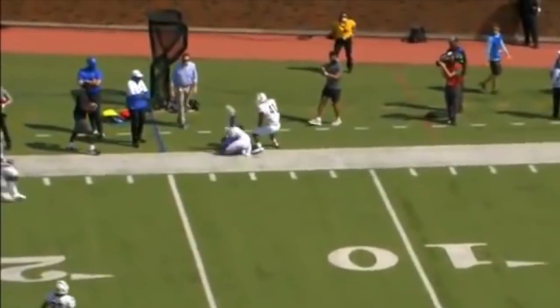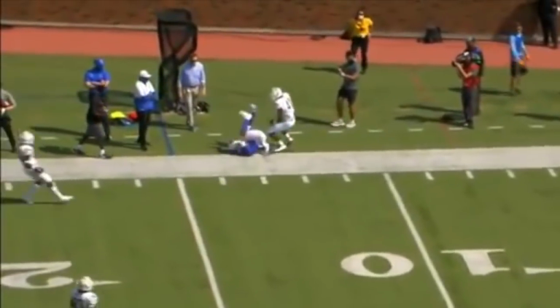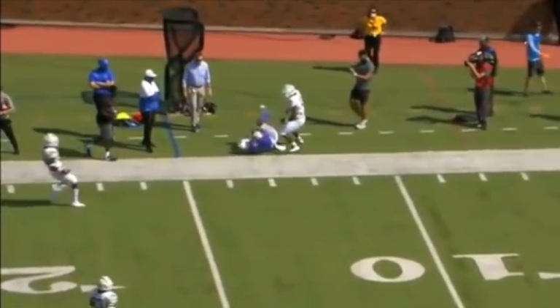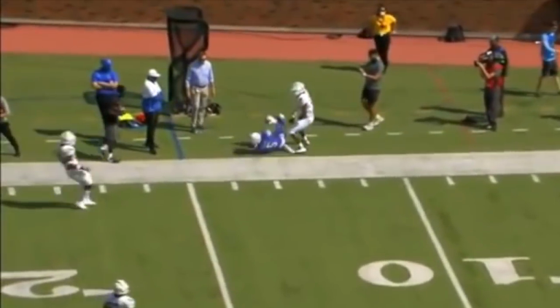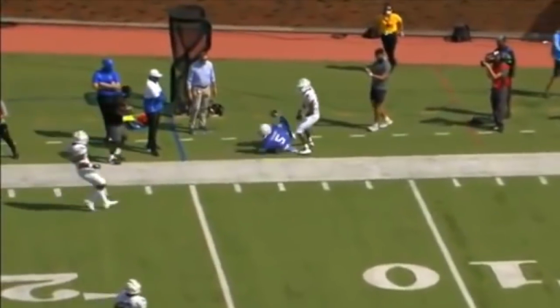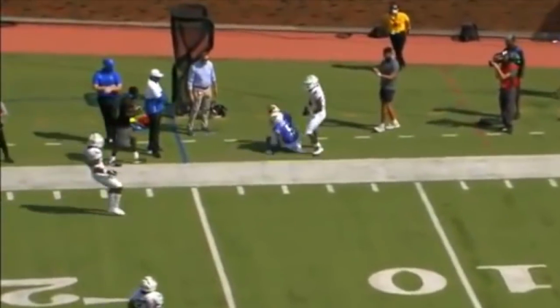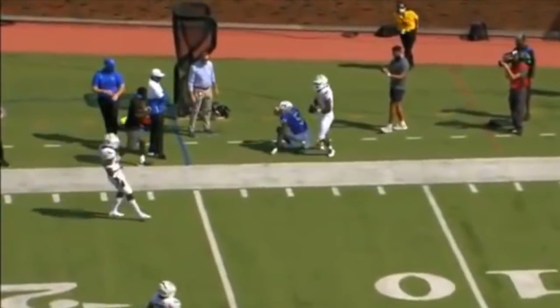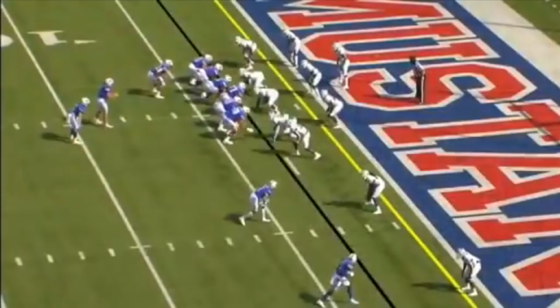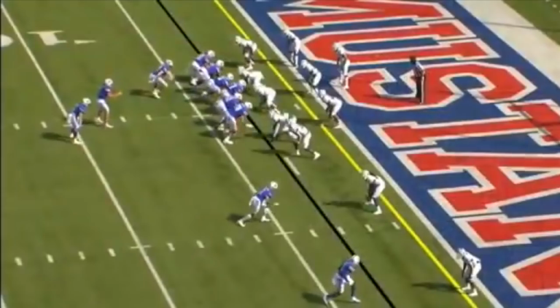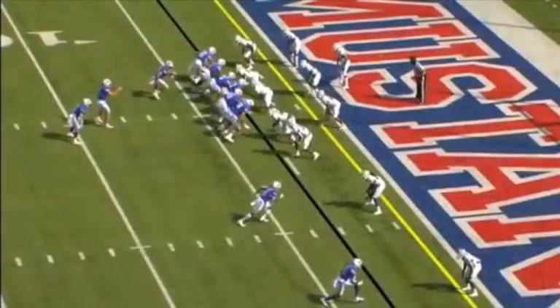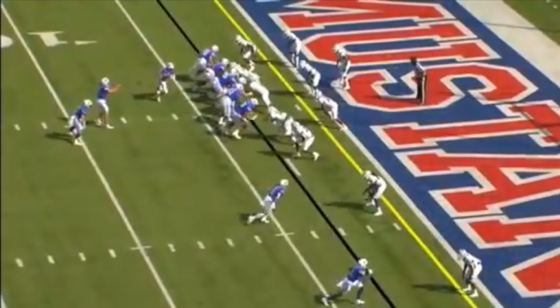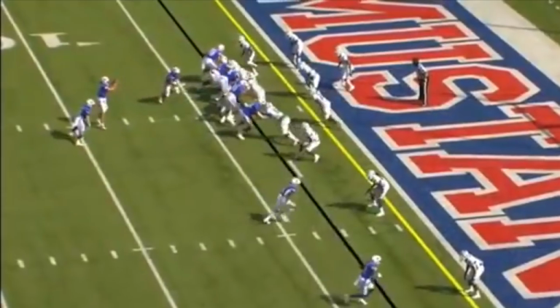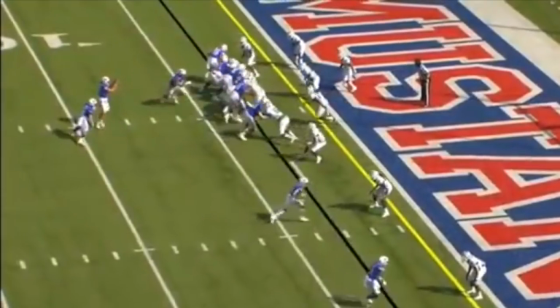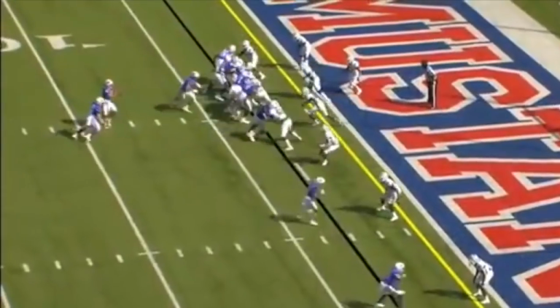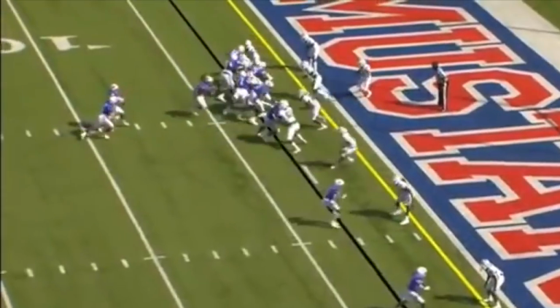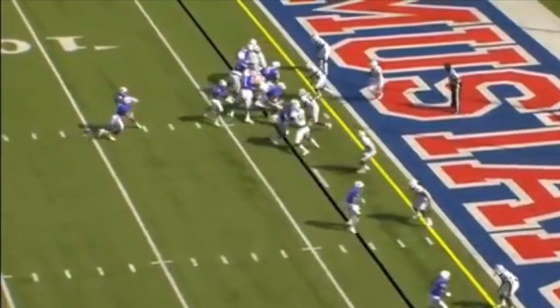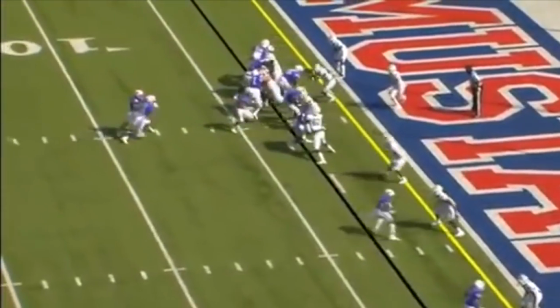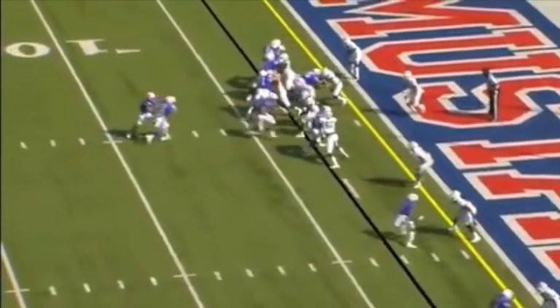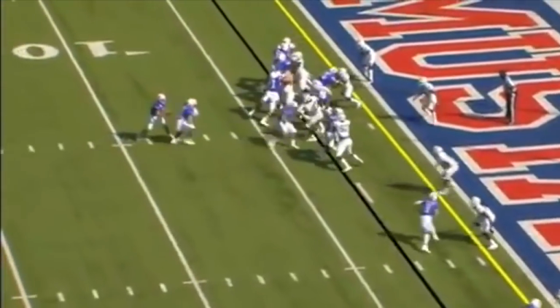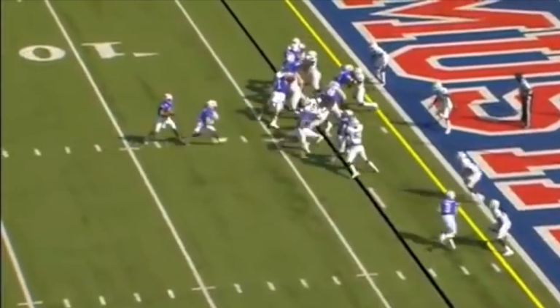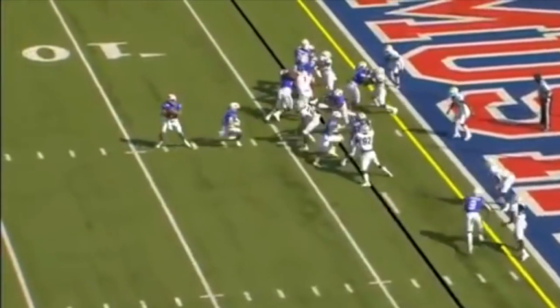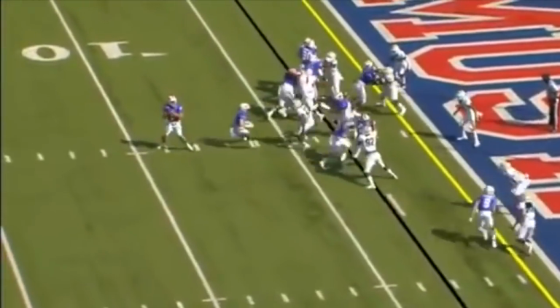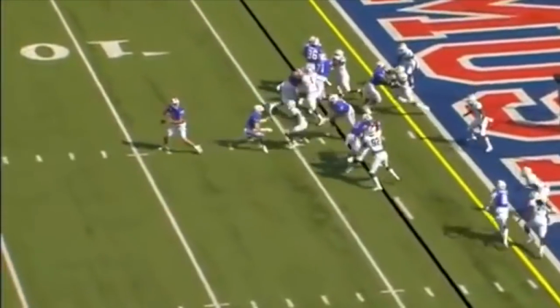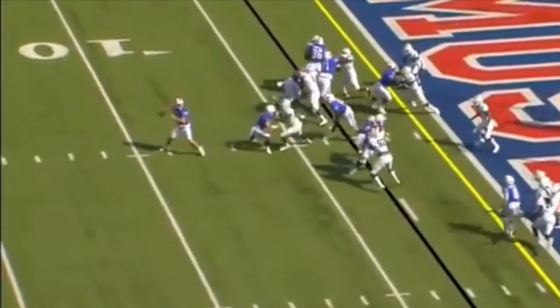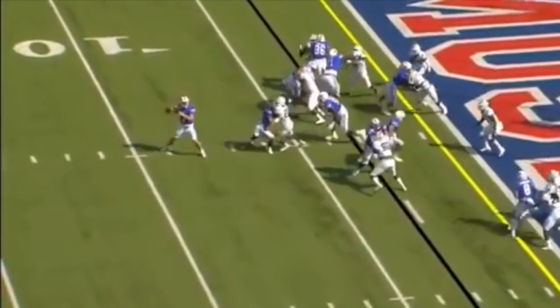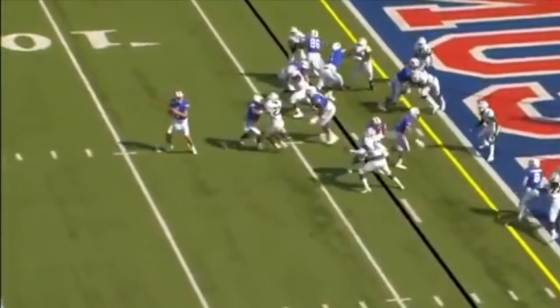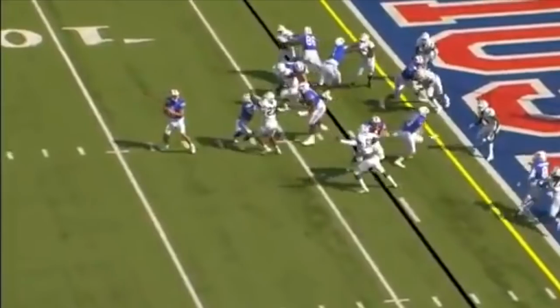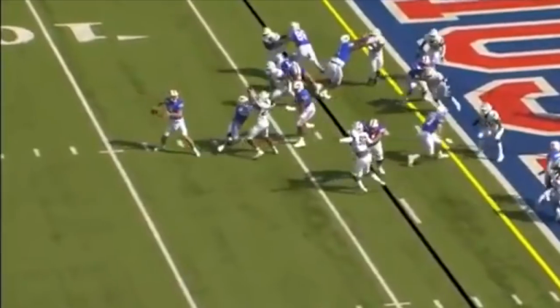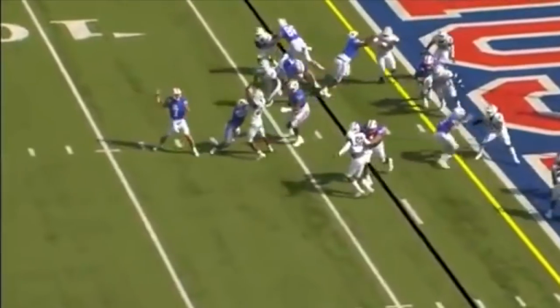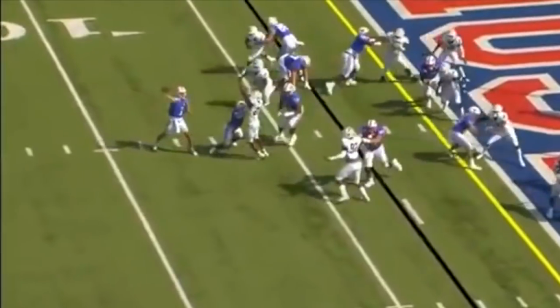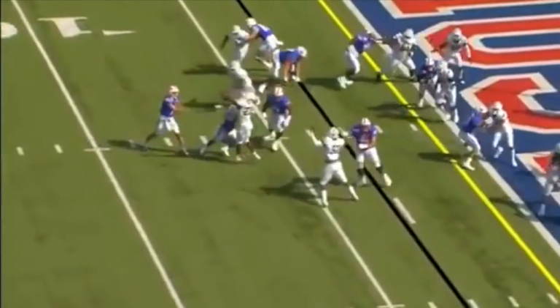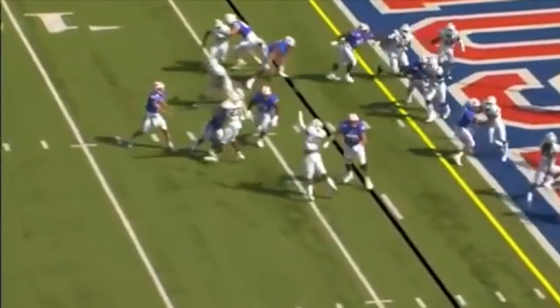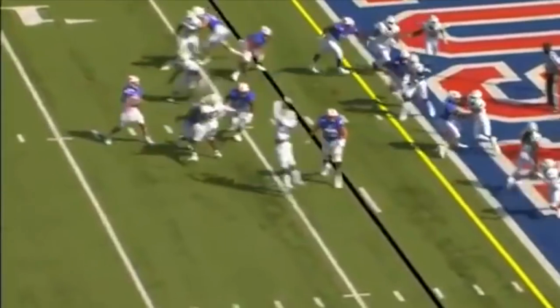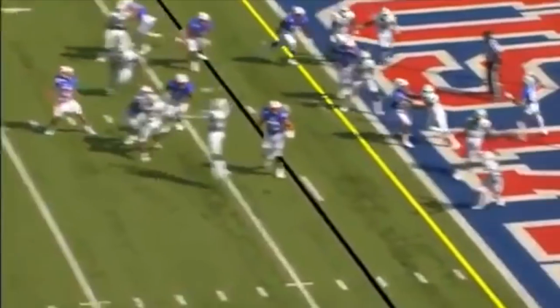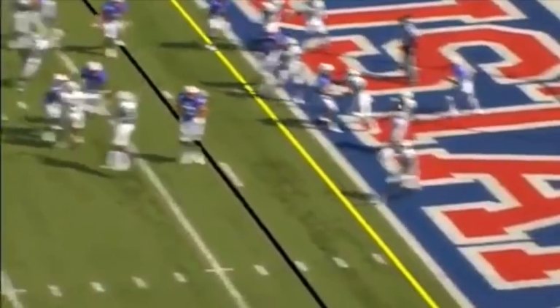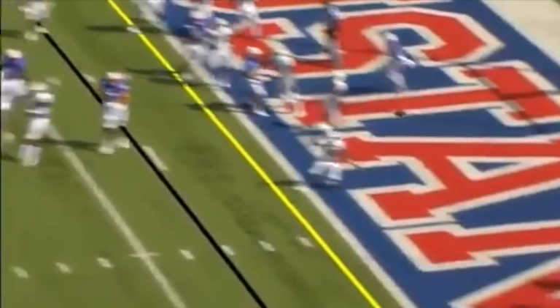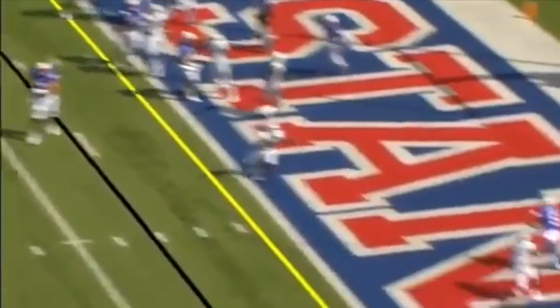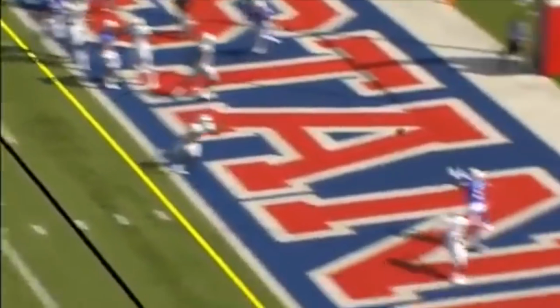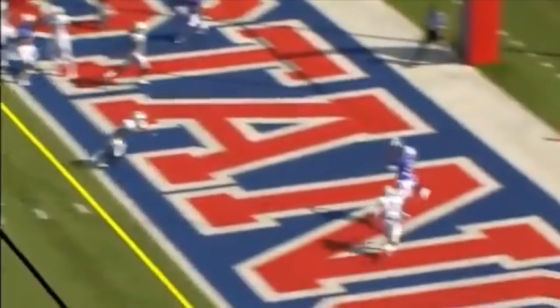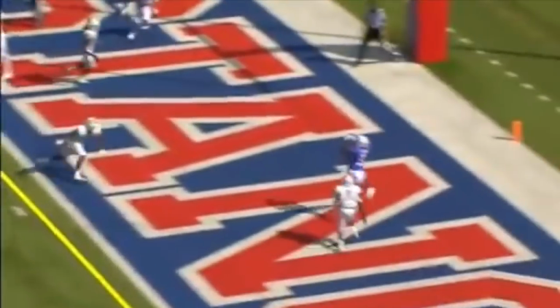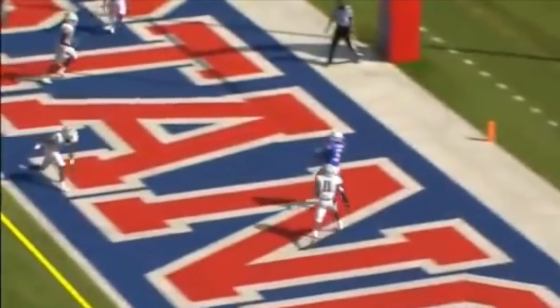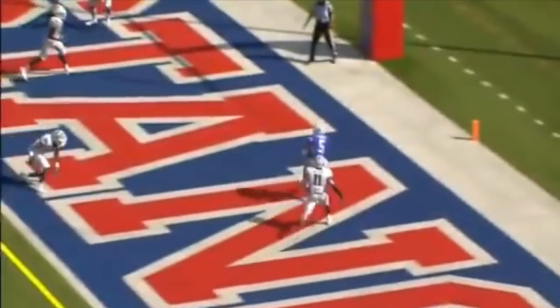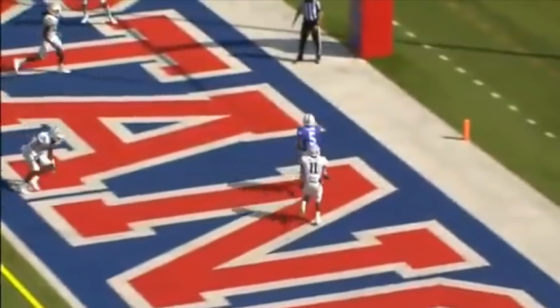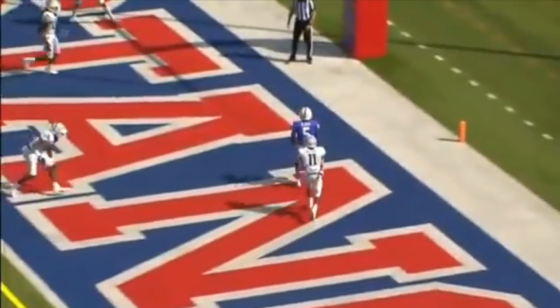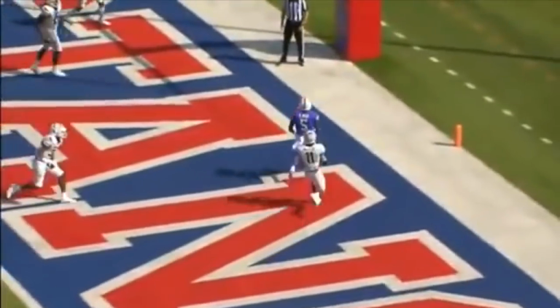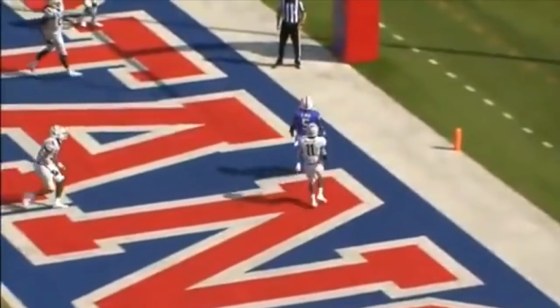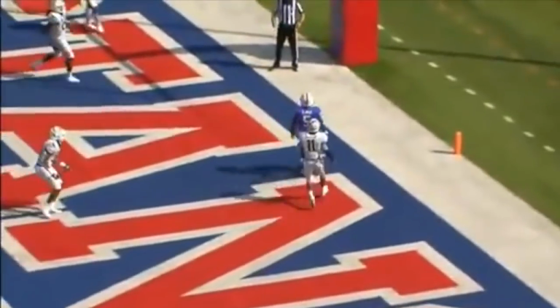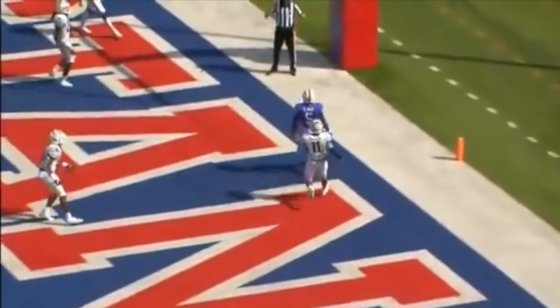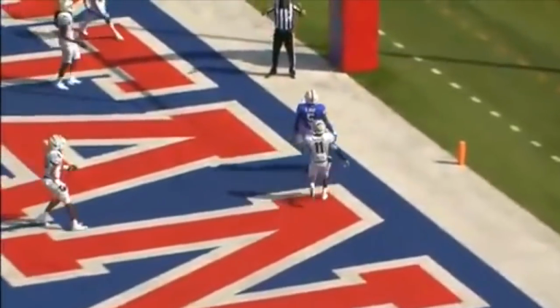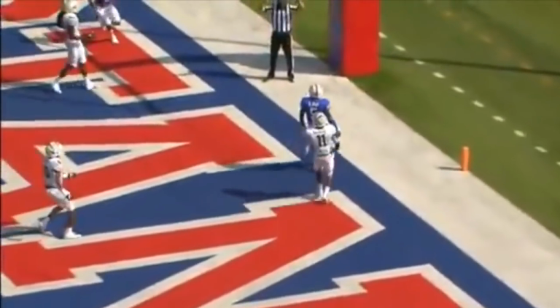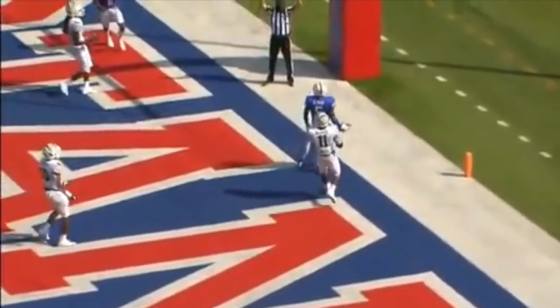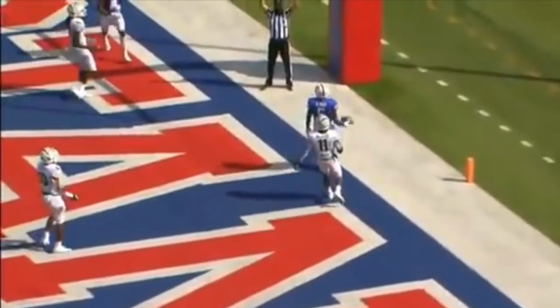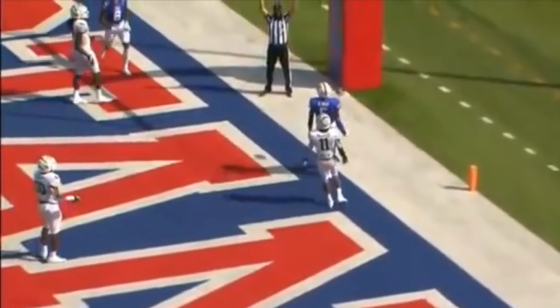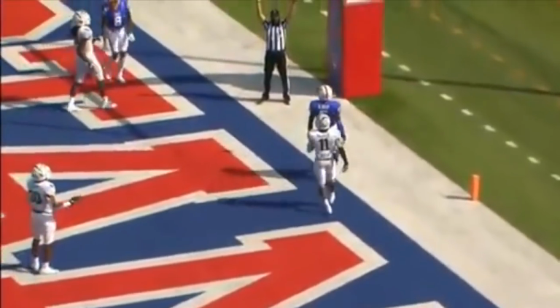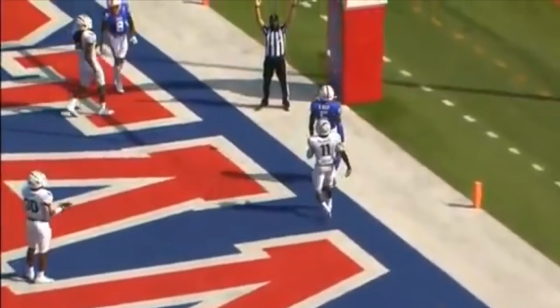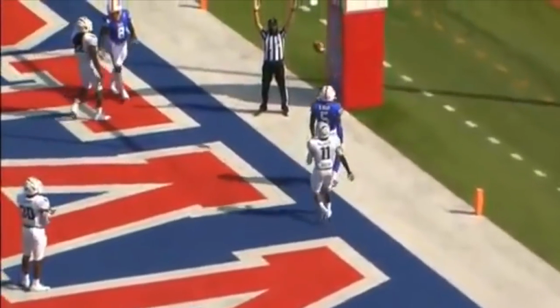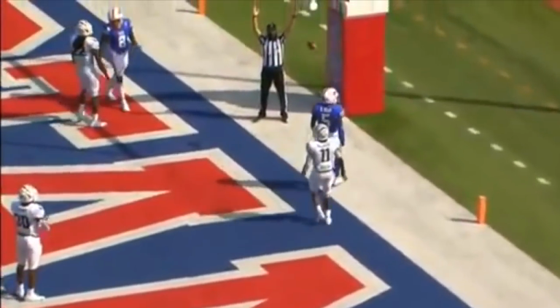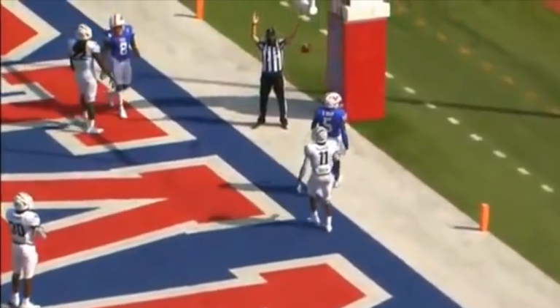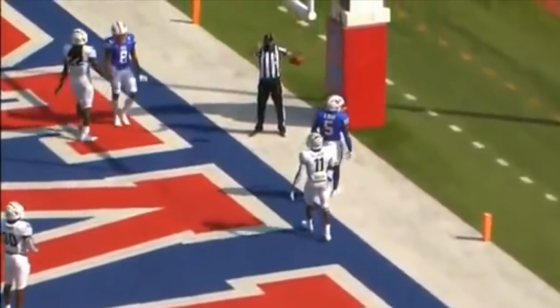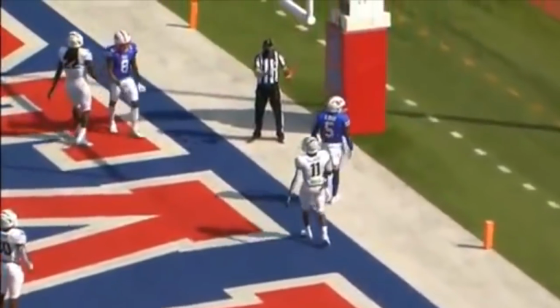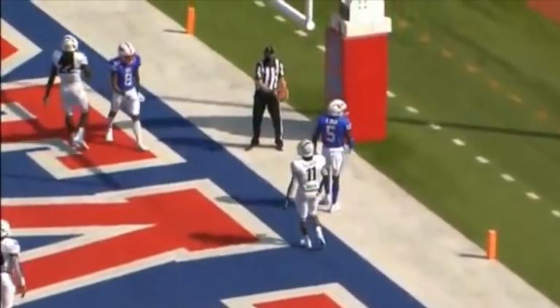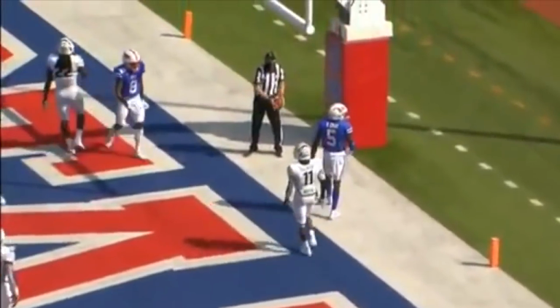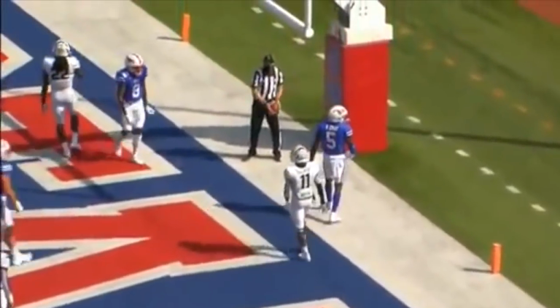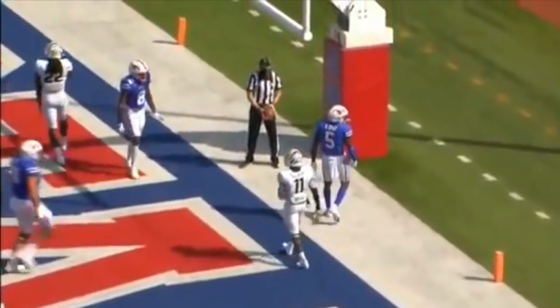Downfield — Bouchel pumps and throws. Touchdown Danny Gray.